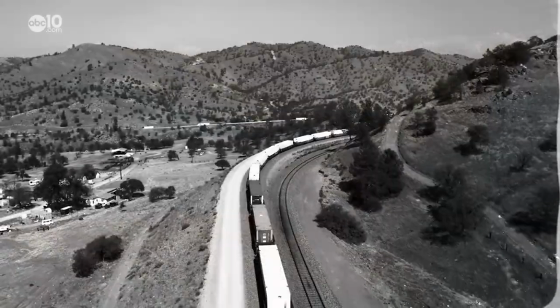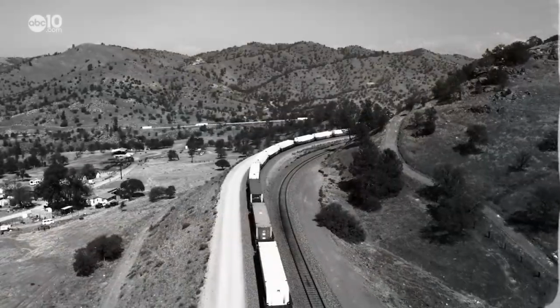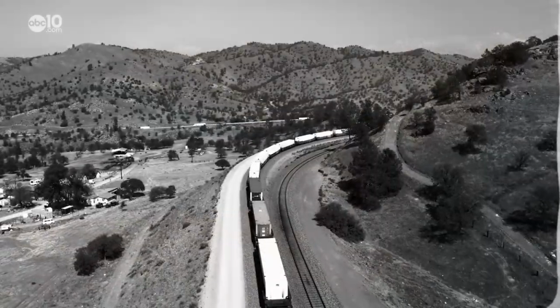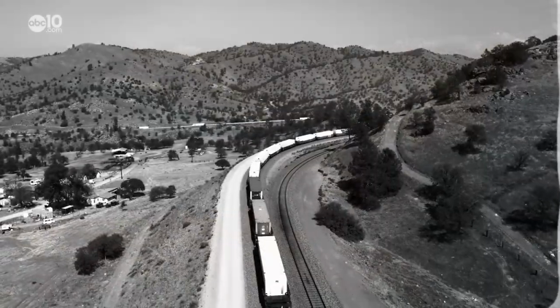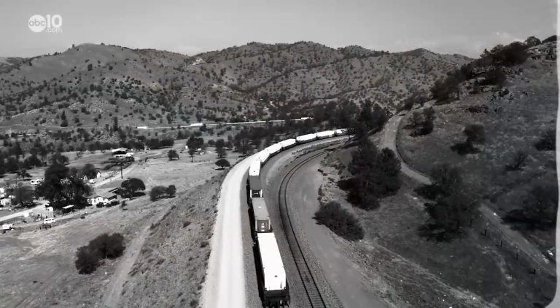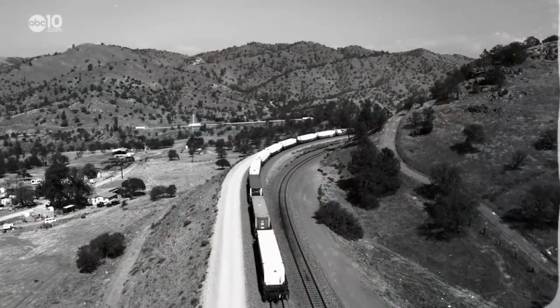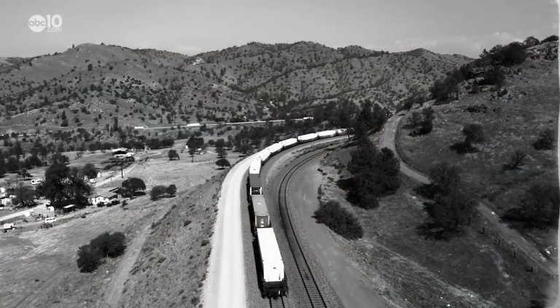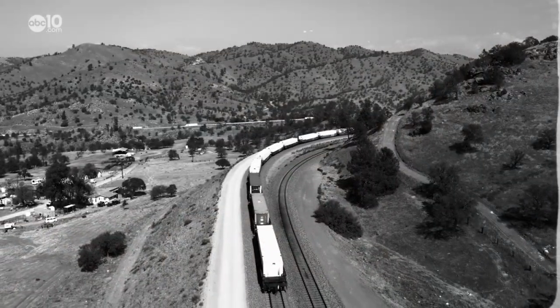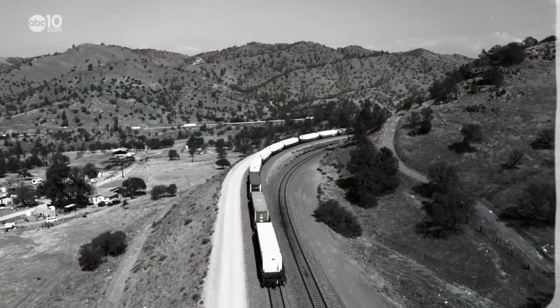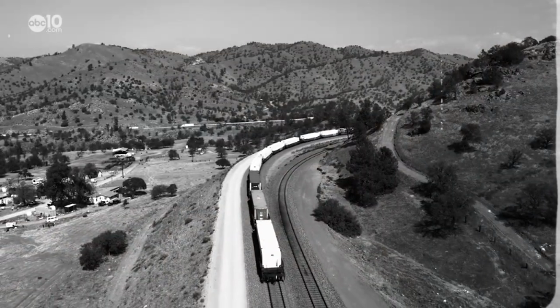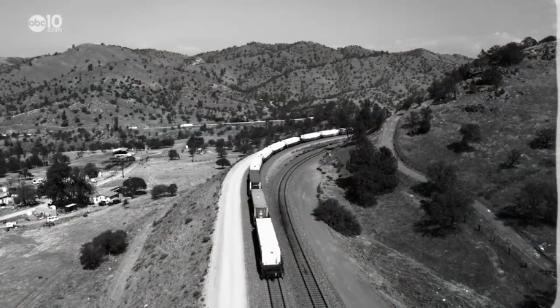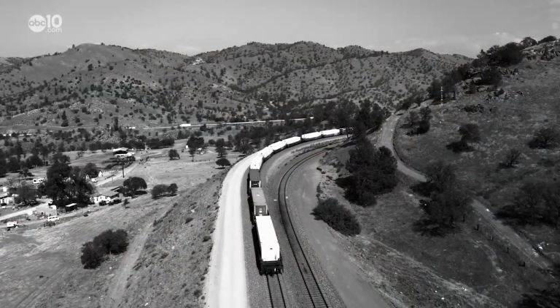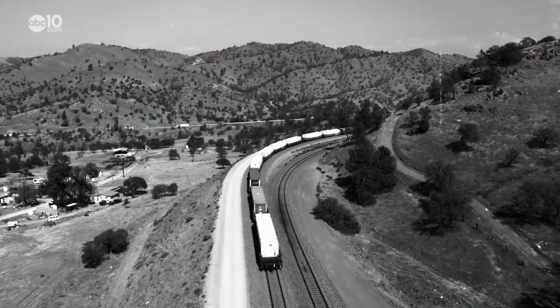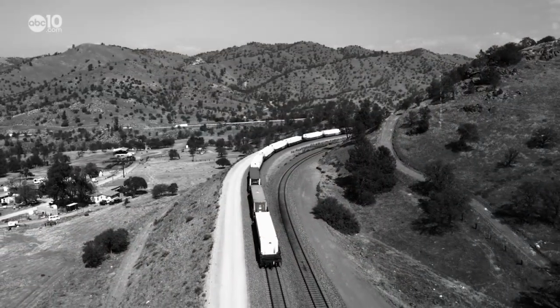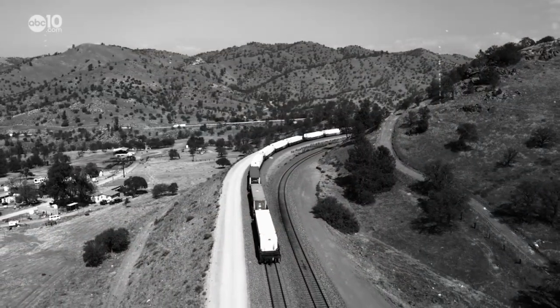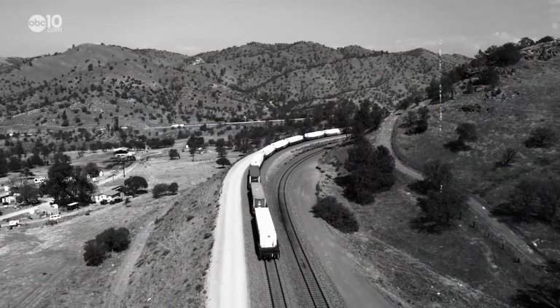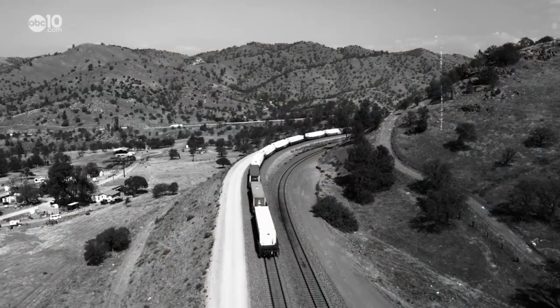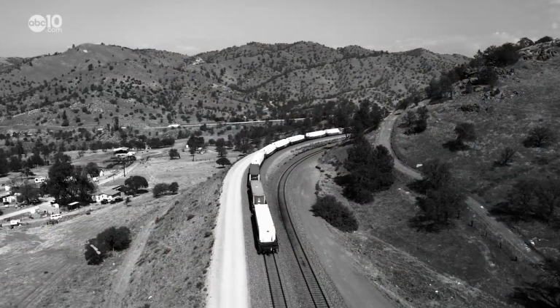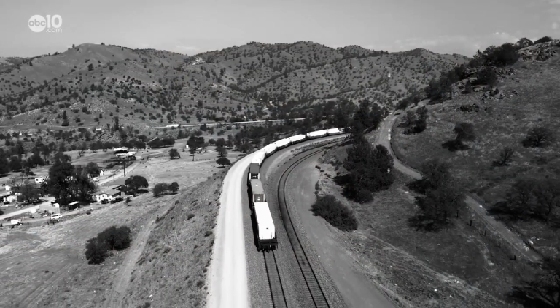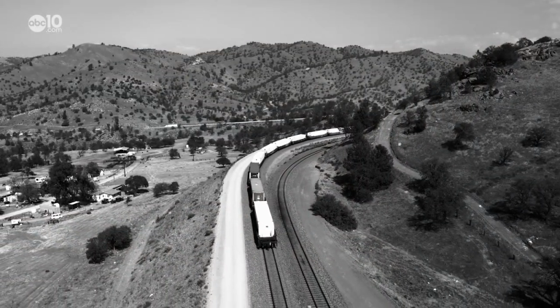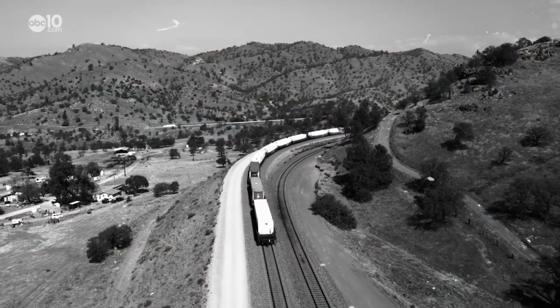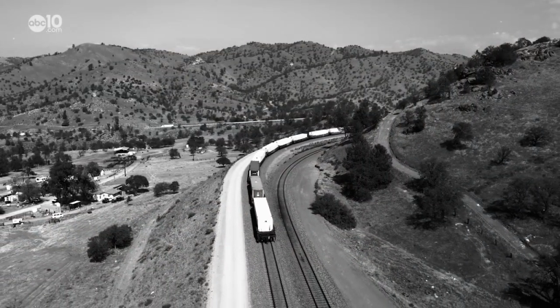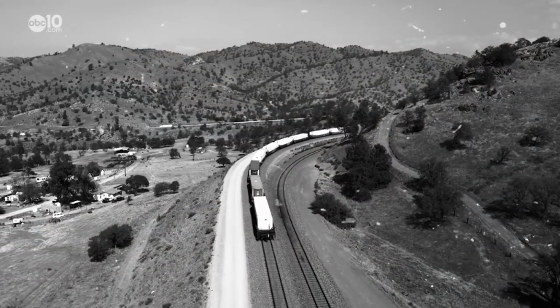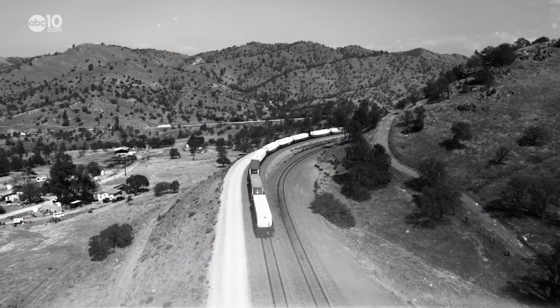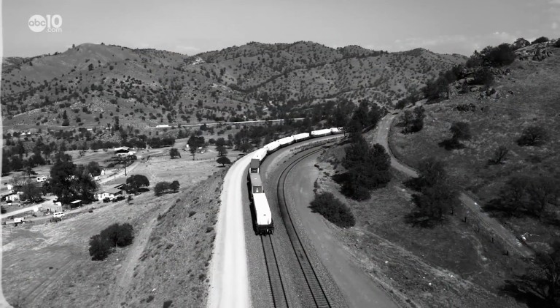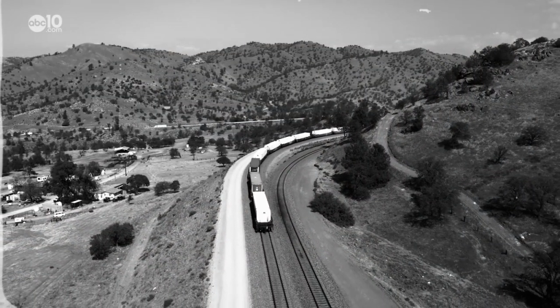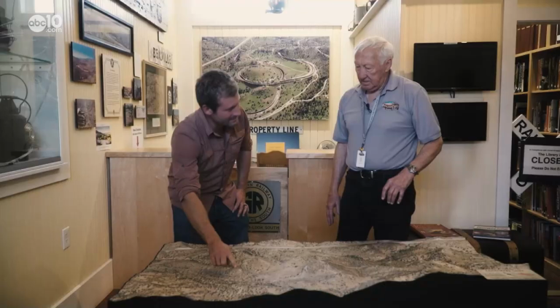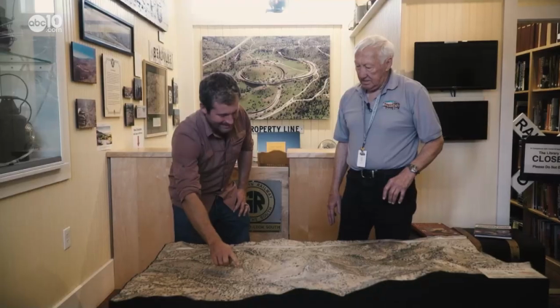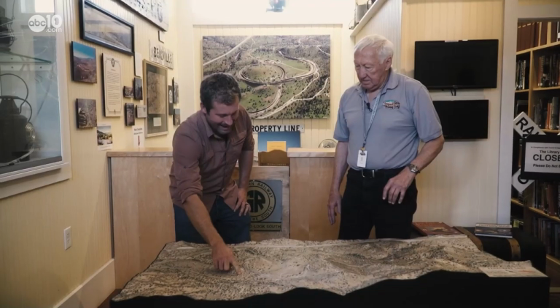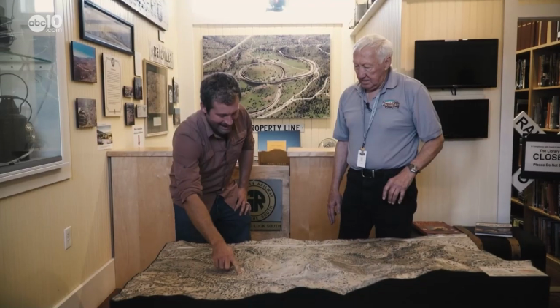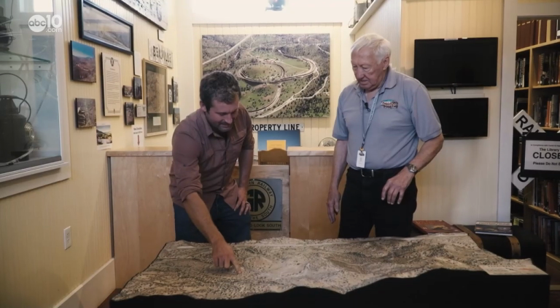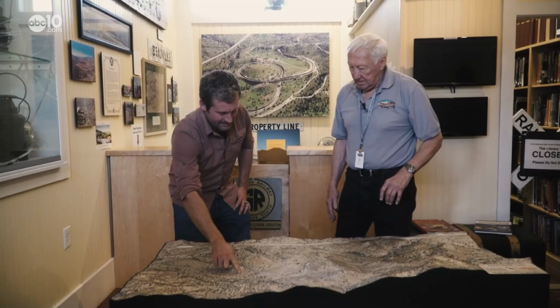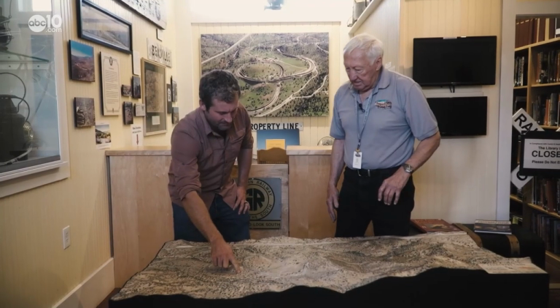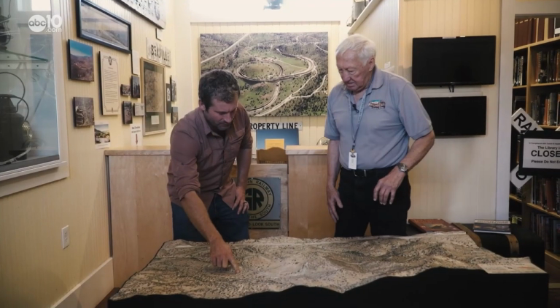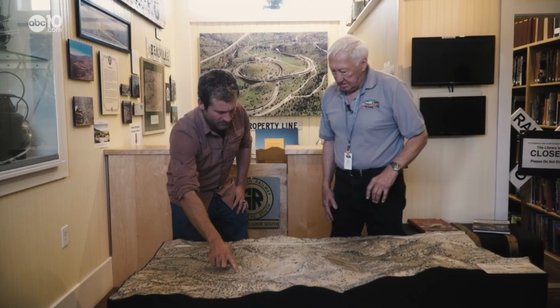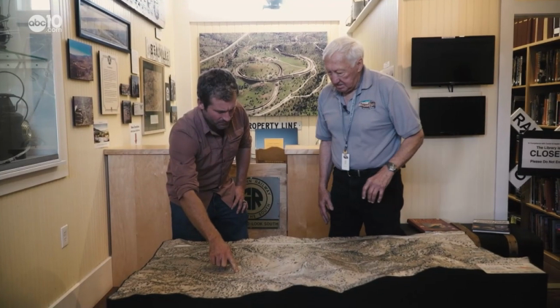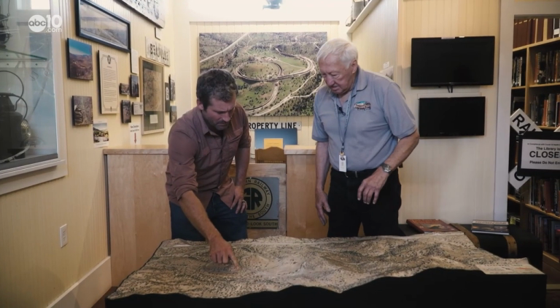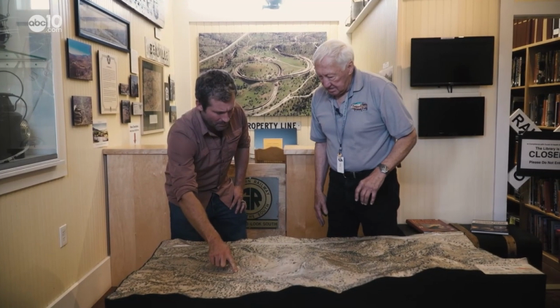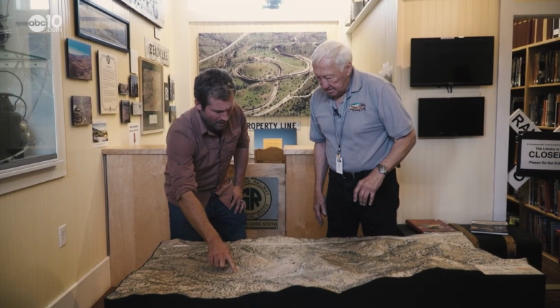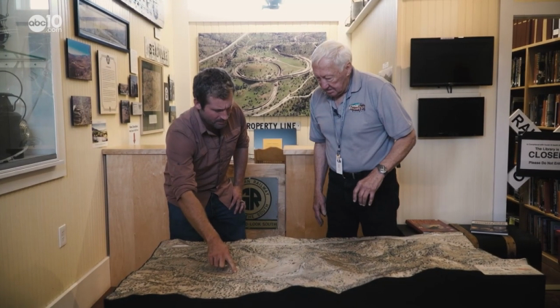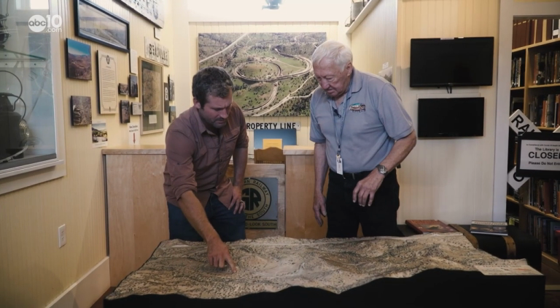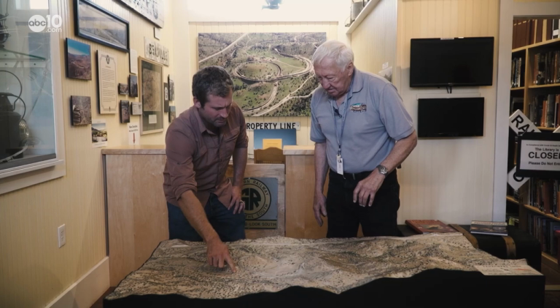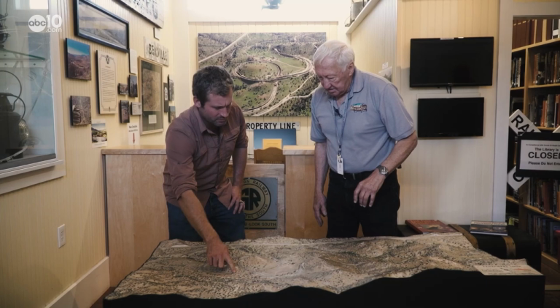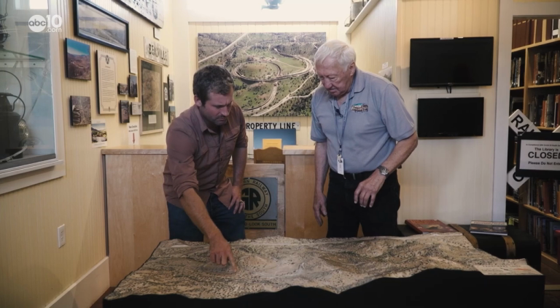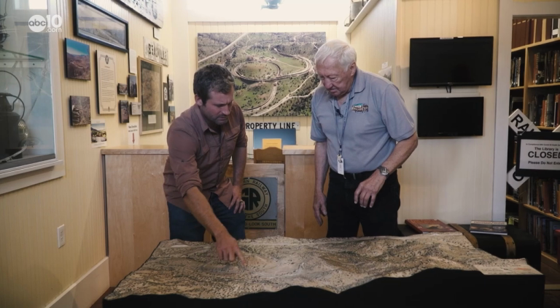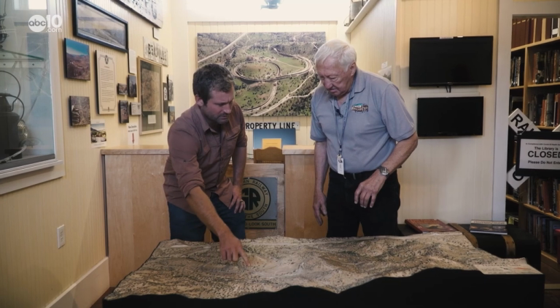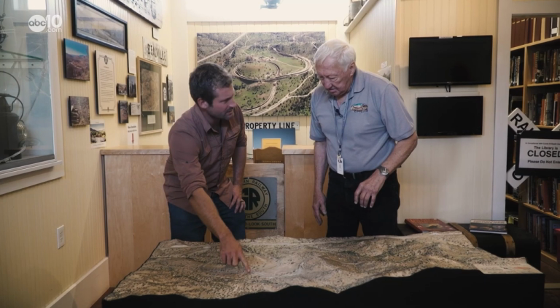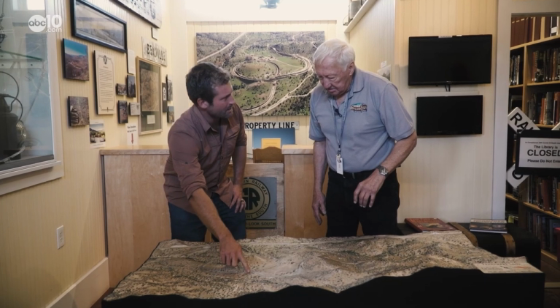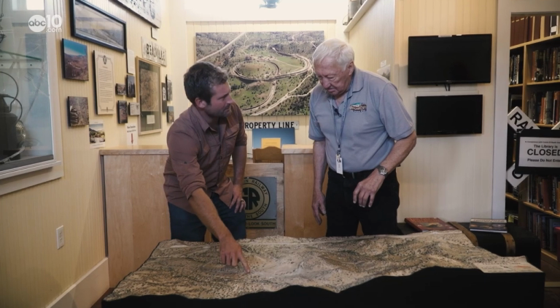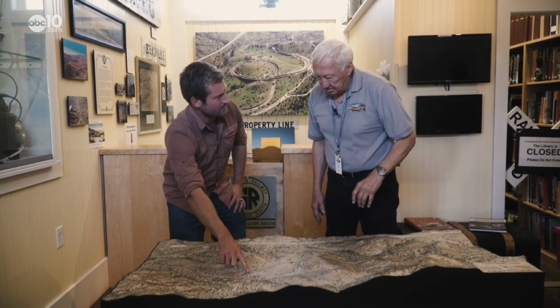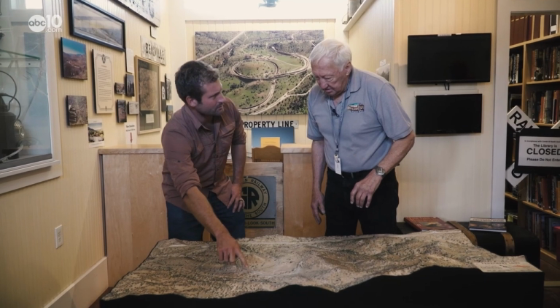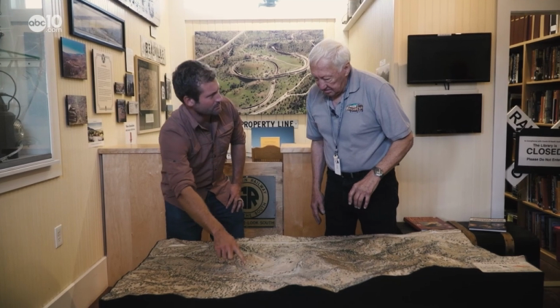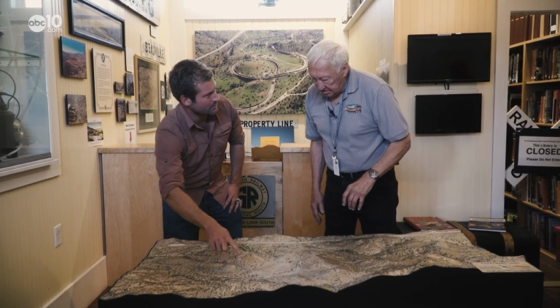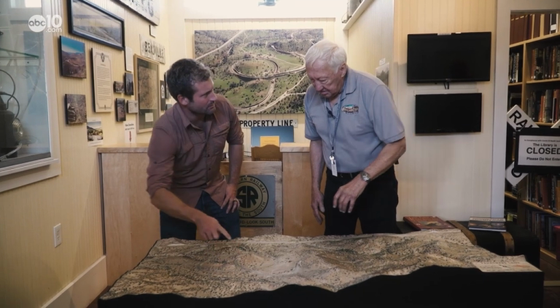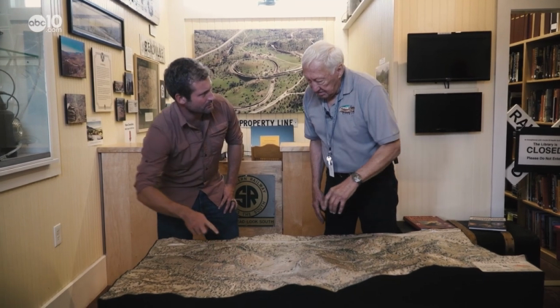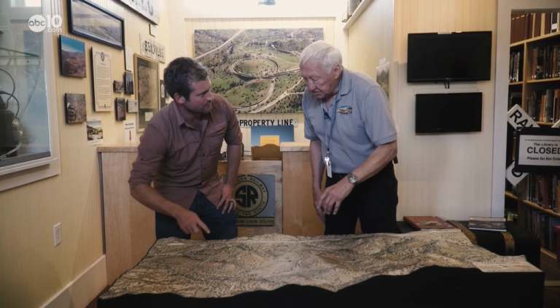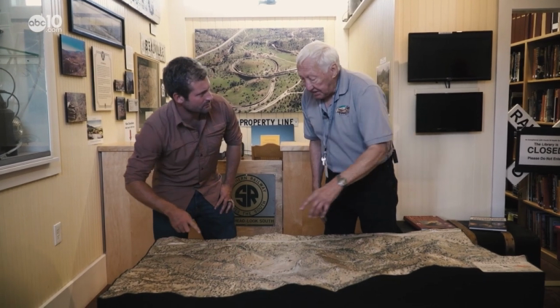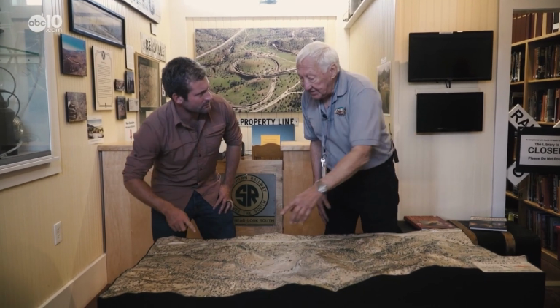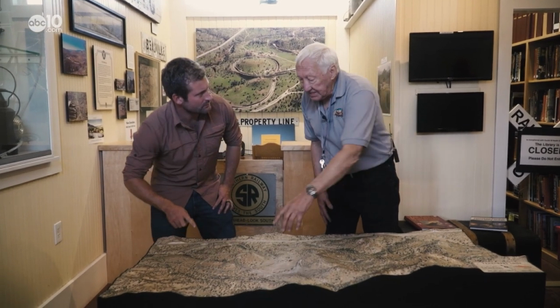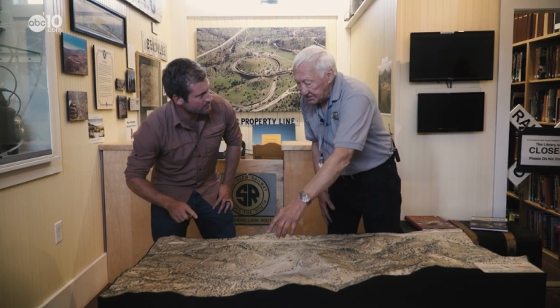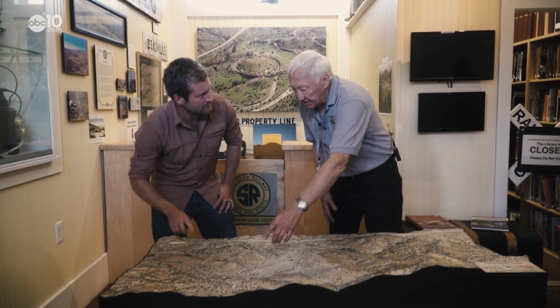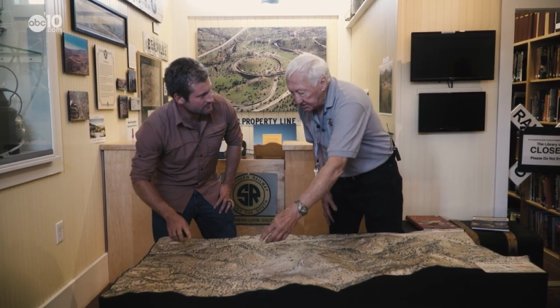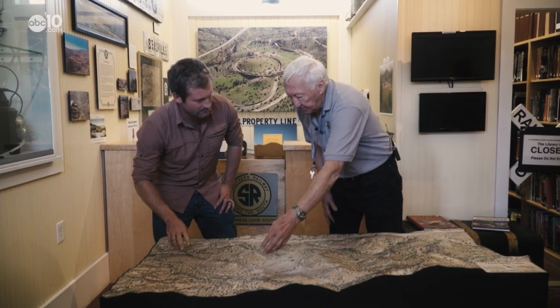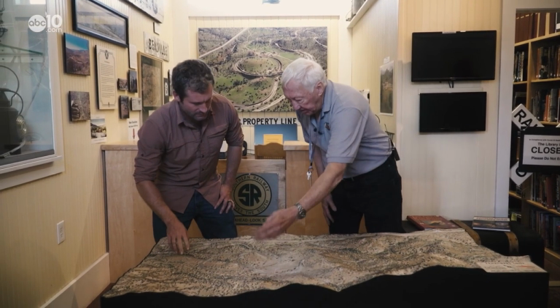But at Tehachapi Pass, it was different. What is the height difference from the bottom of the loop to the top of the loop here? 76 feet — and it was just way too steep.